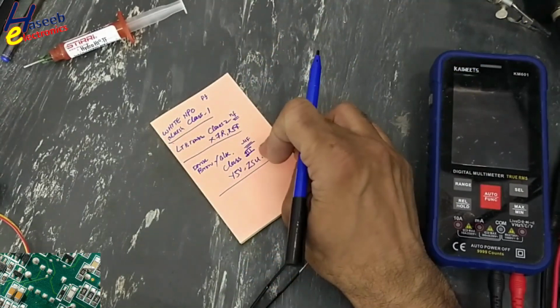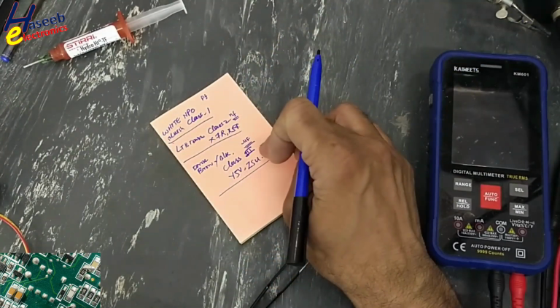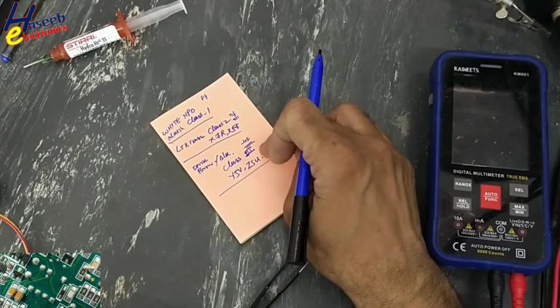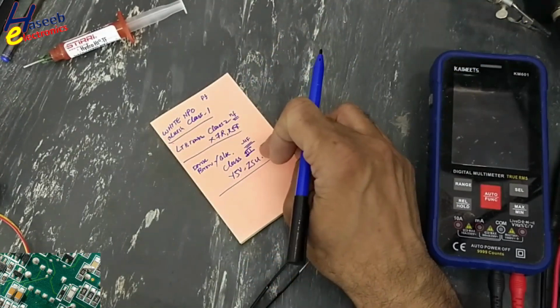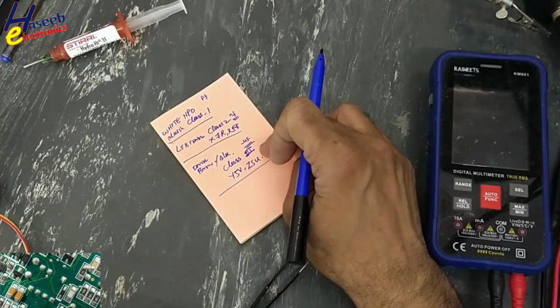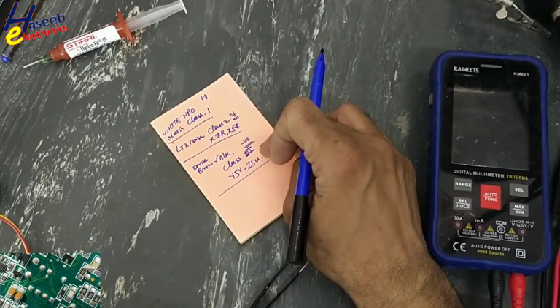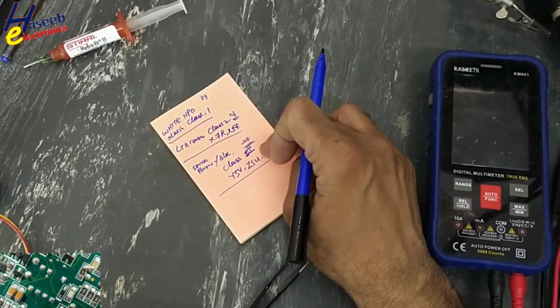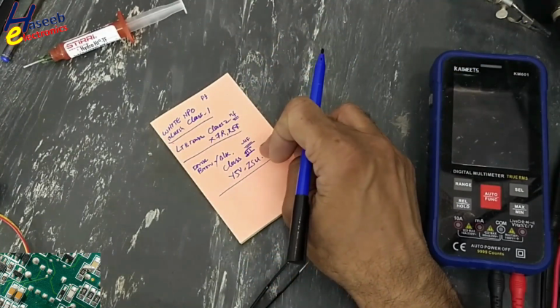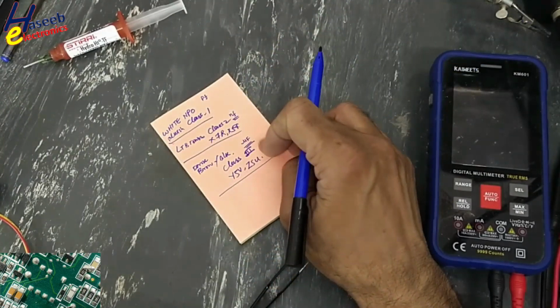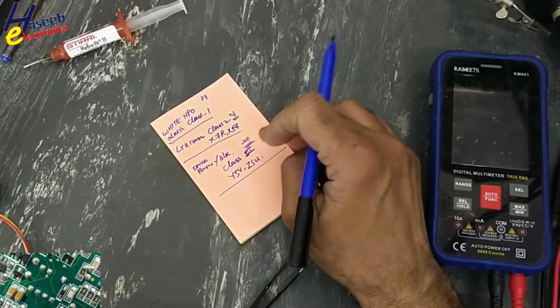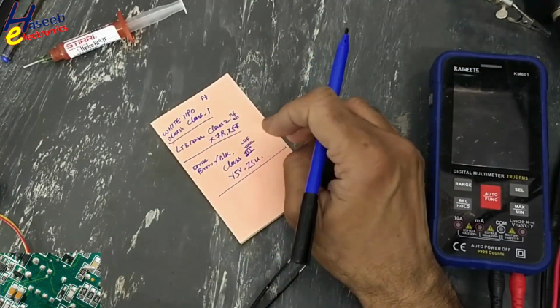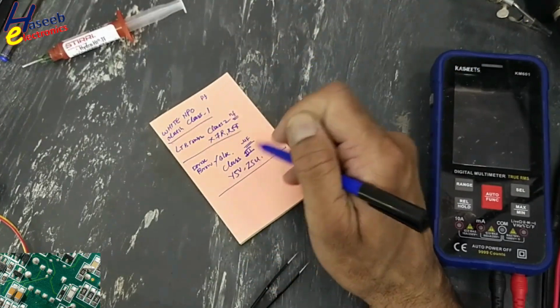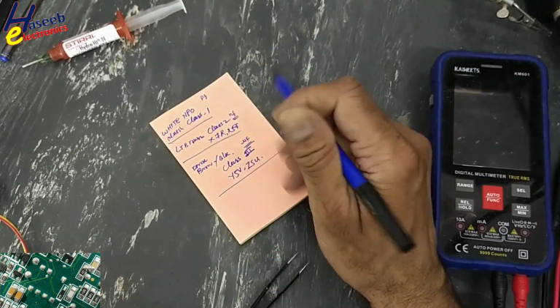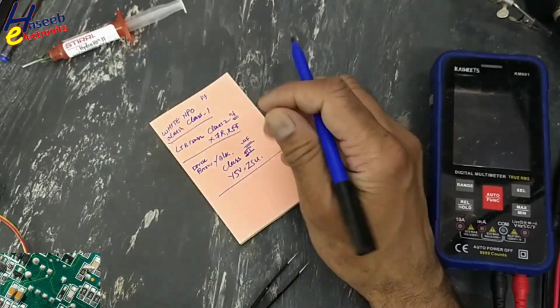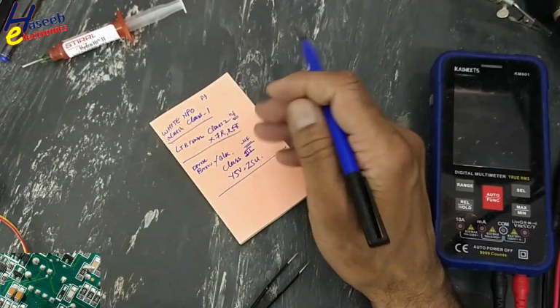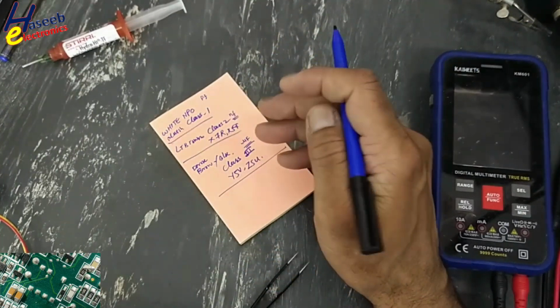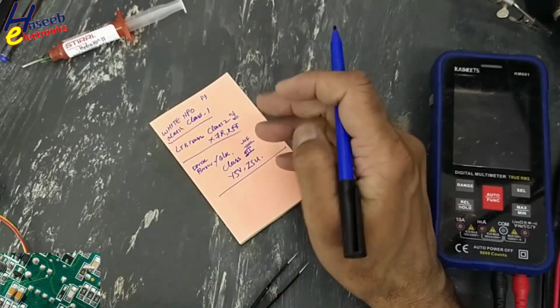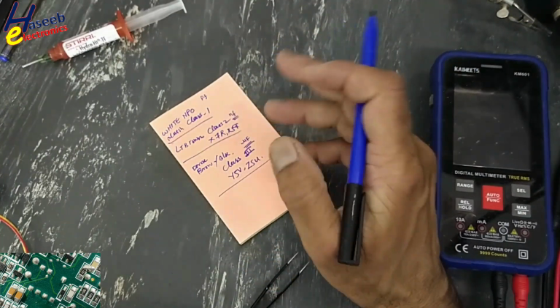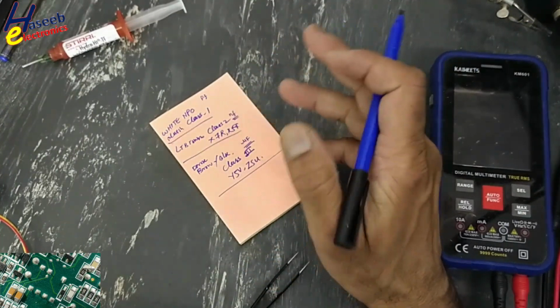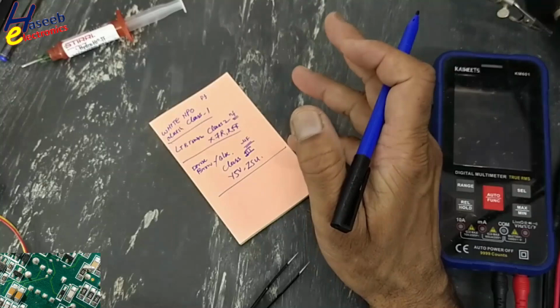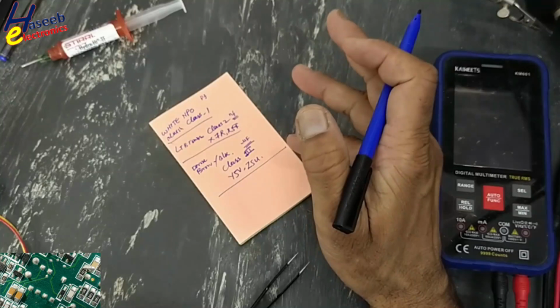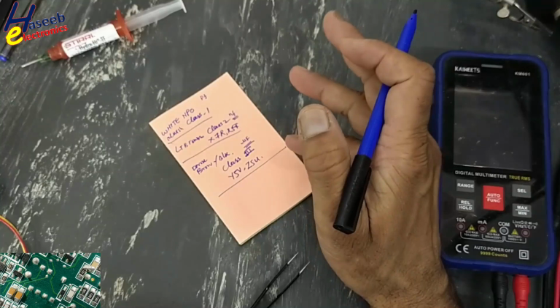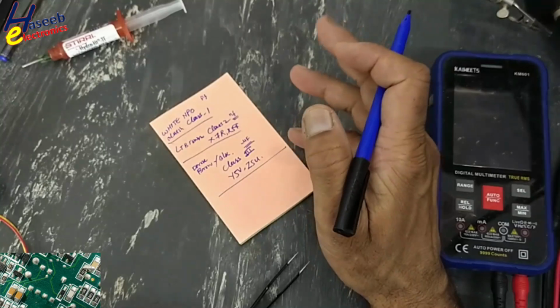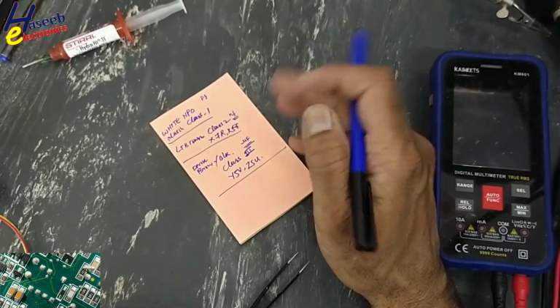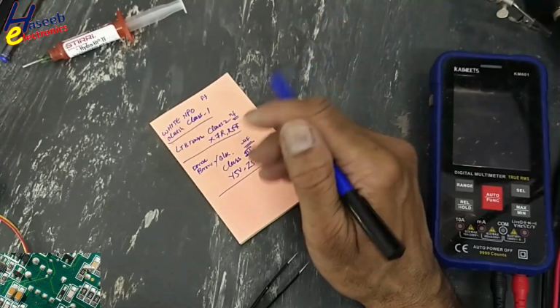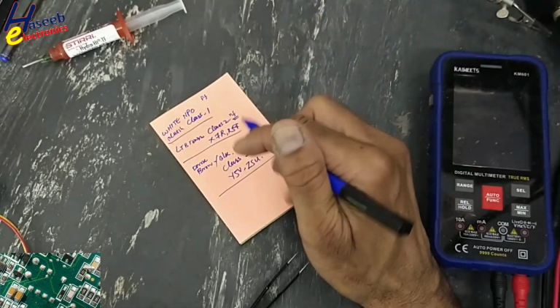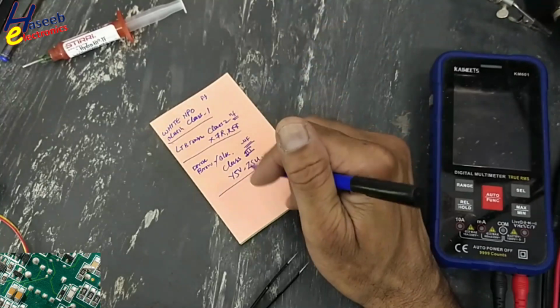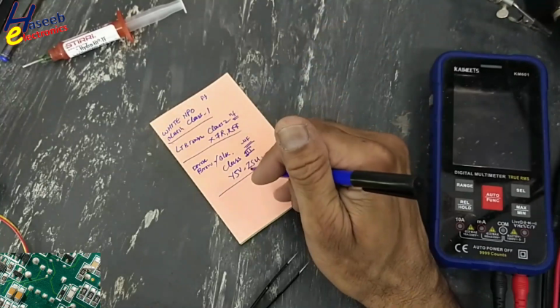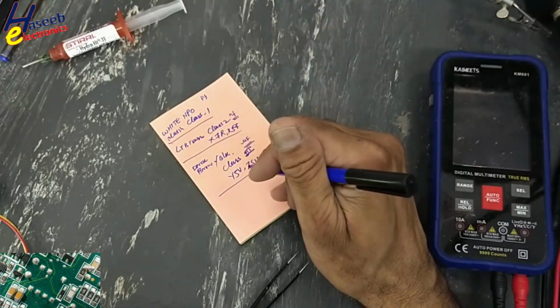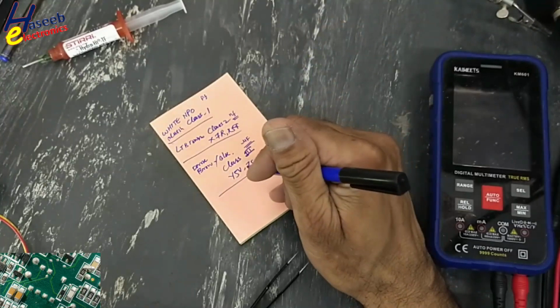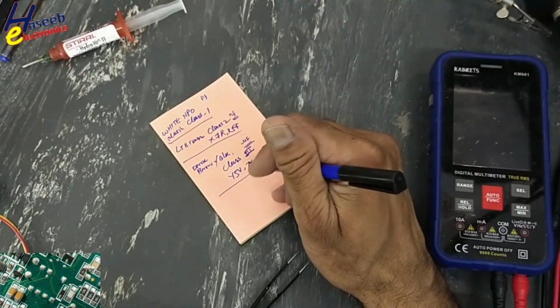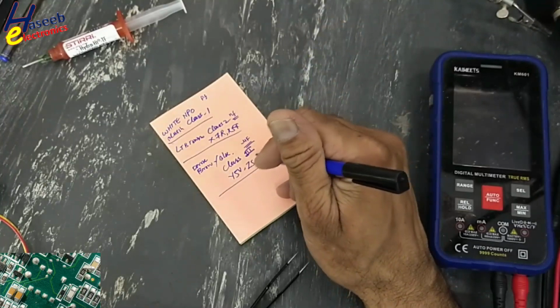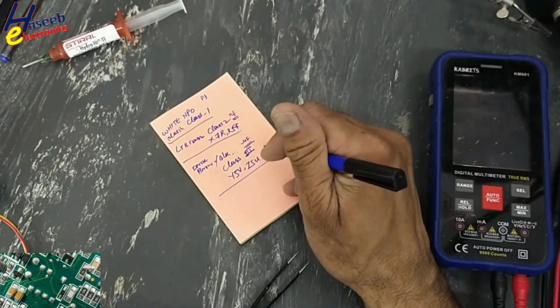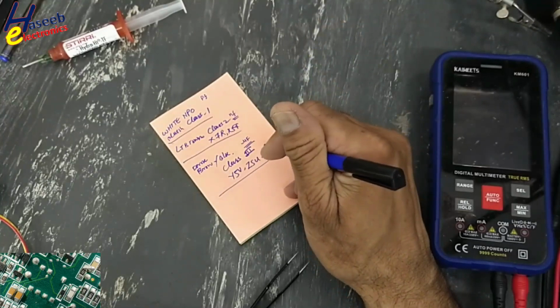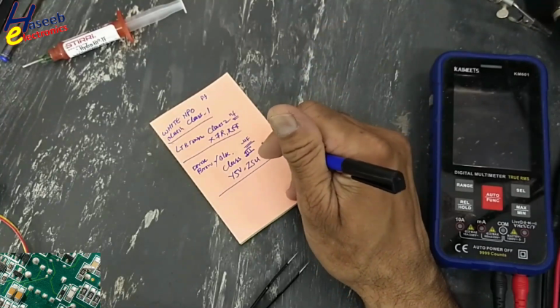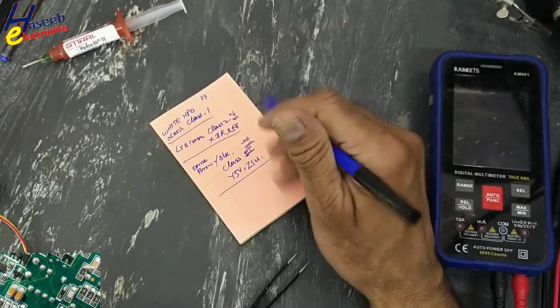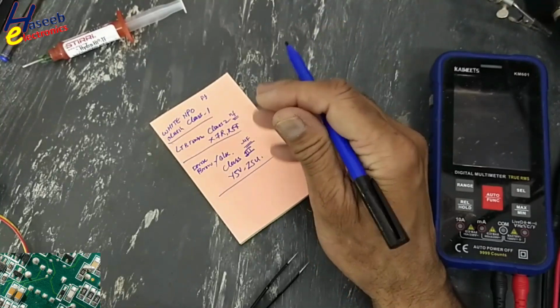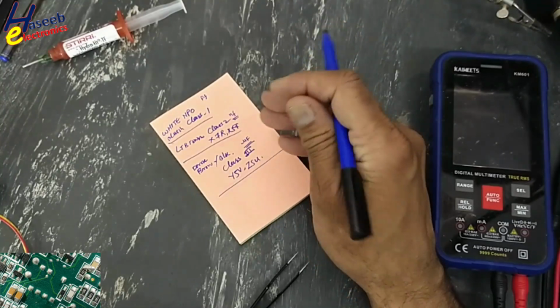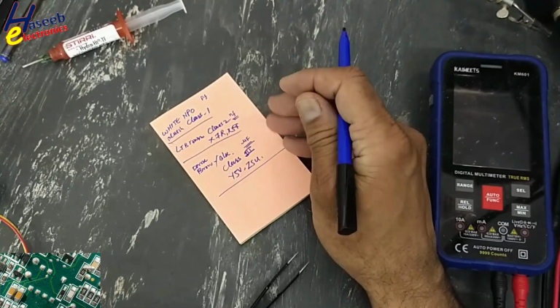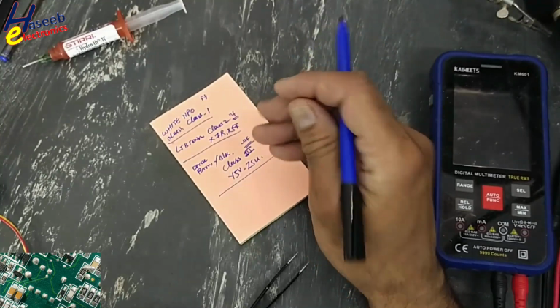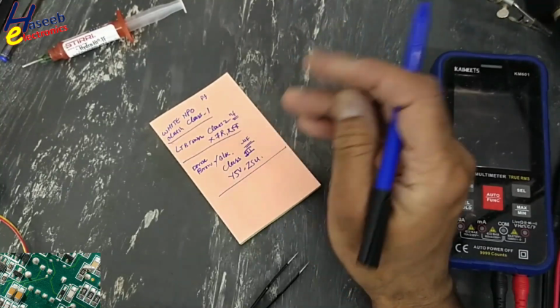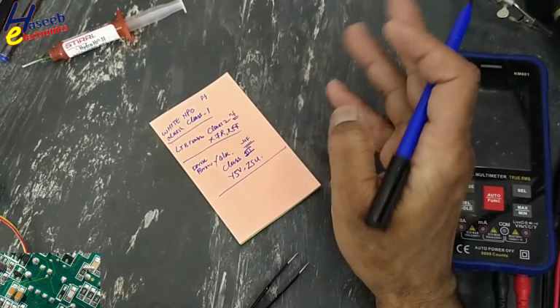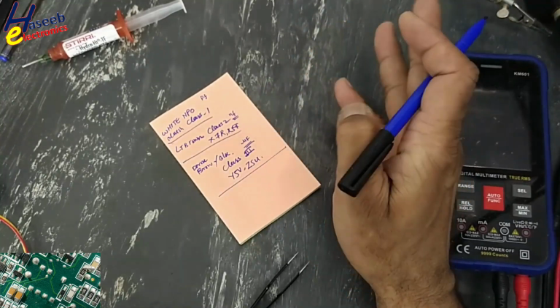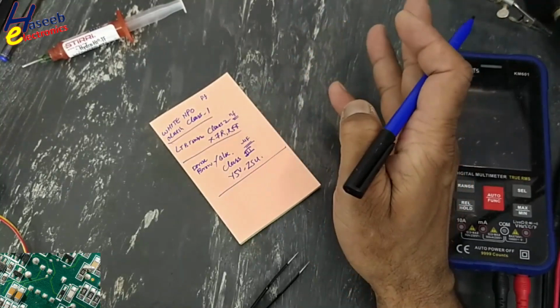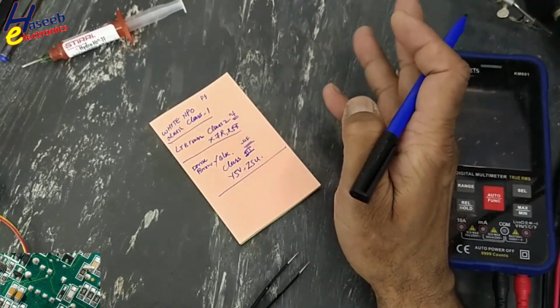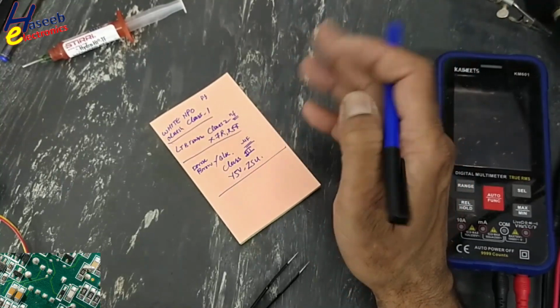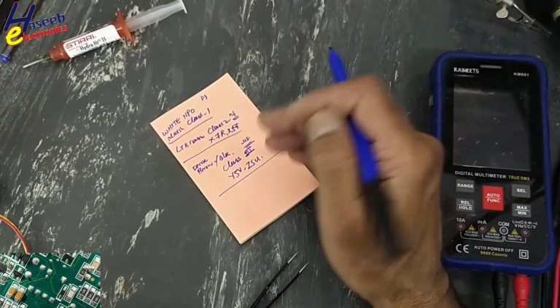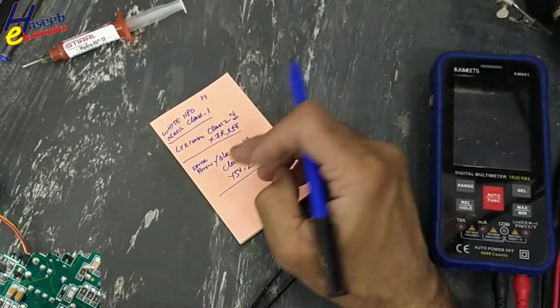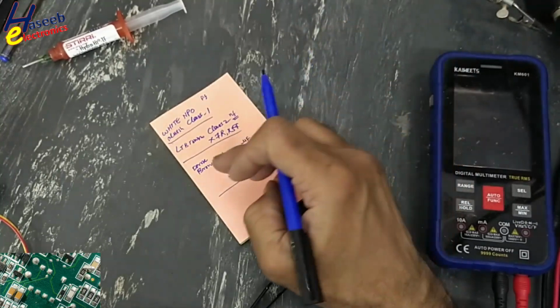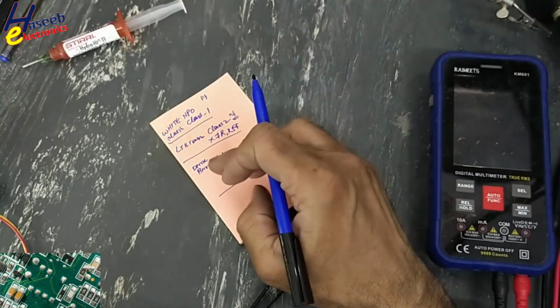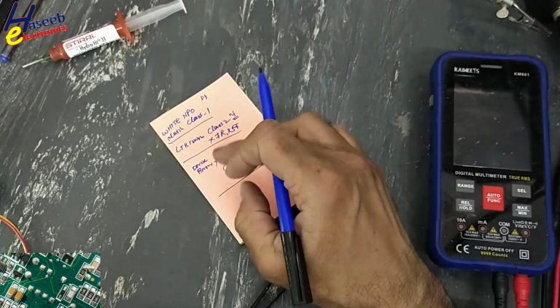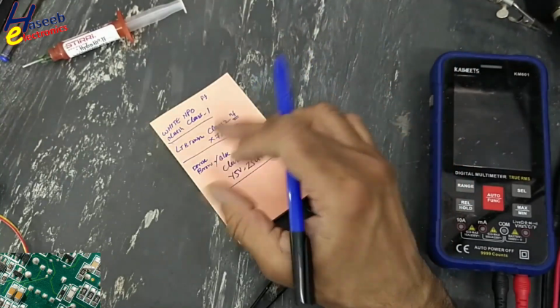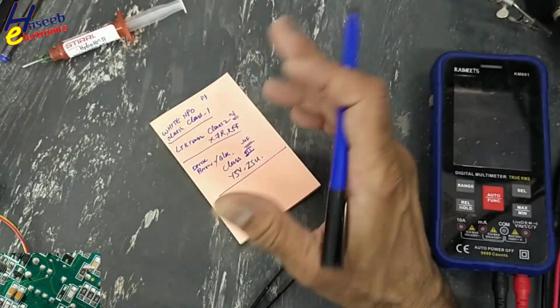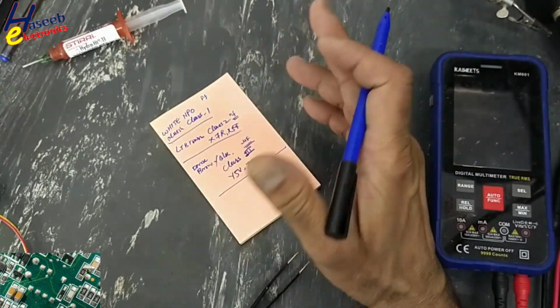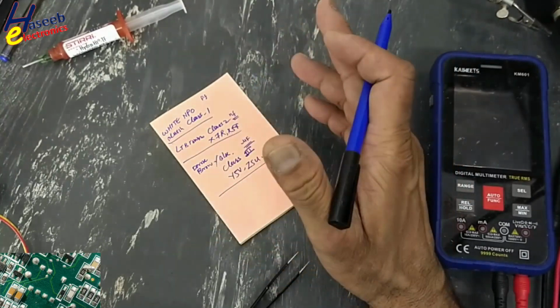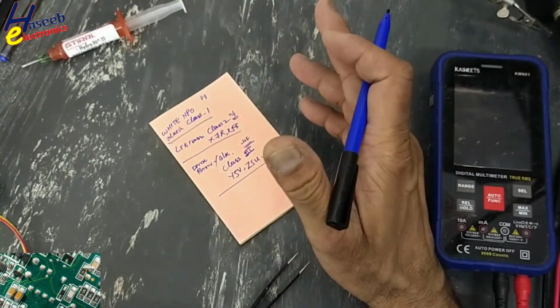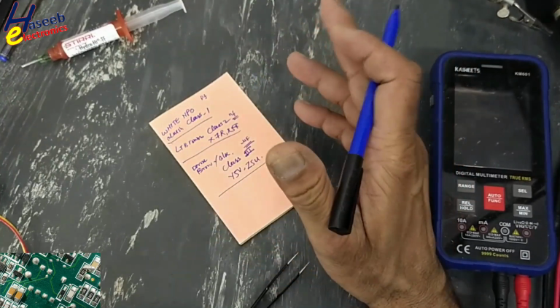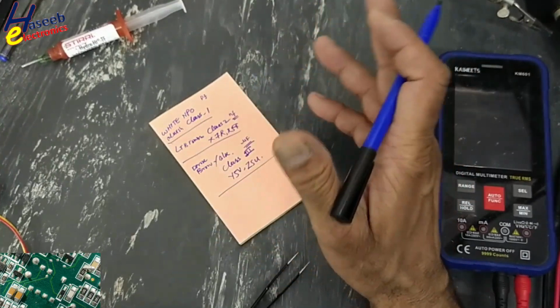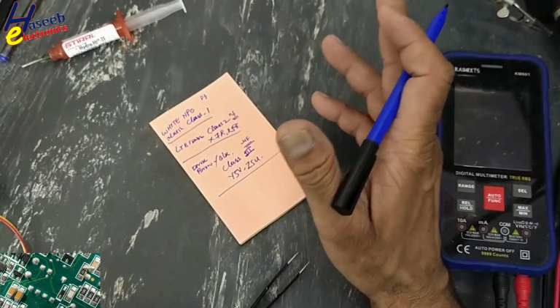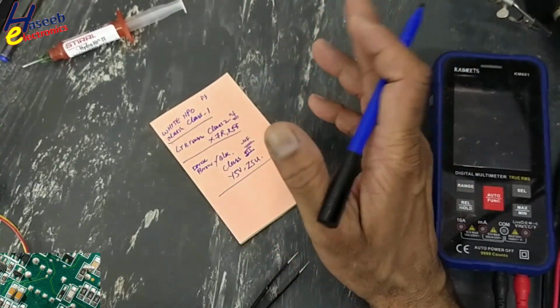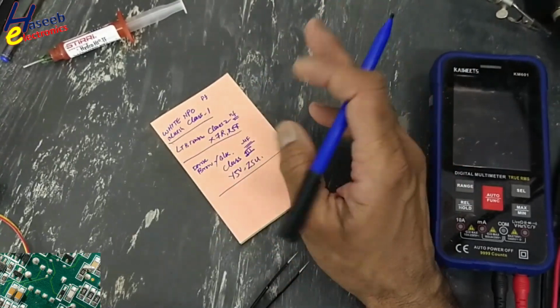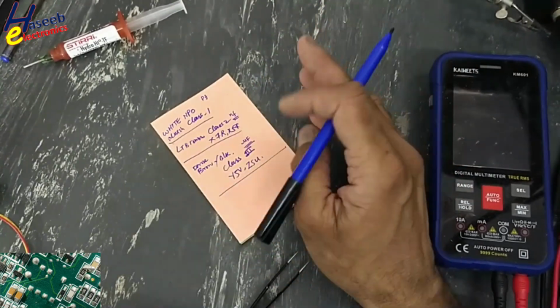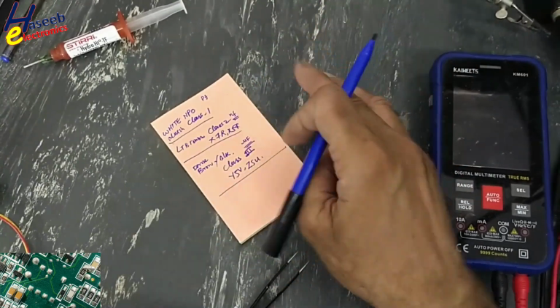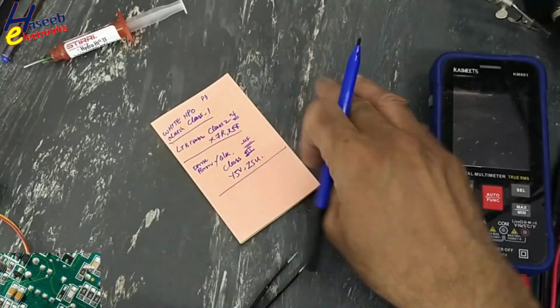Class 3 capacitor uses Y5V and Z5U materials, high in capacitance — dark brown and black capacitors.